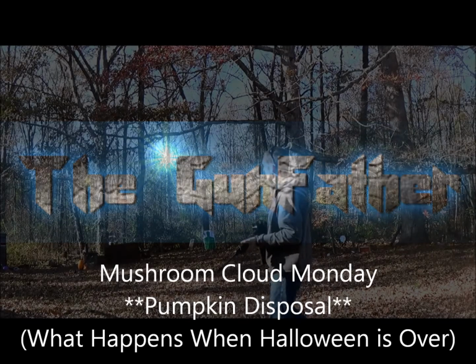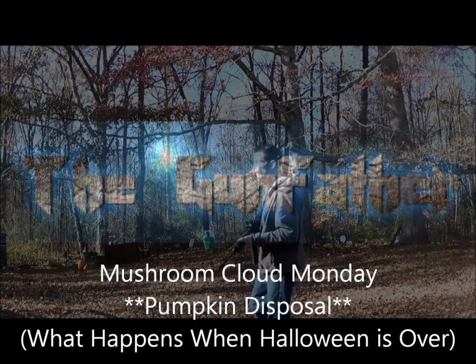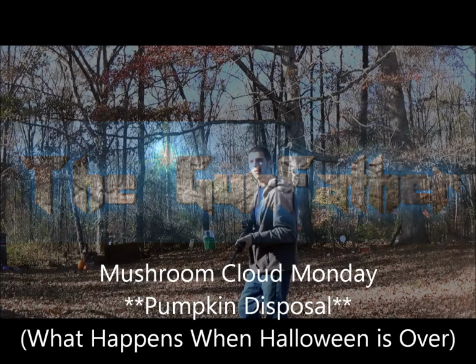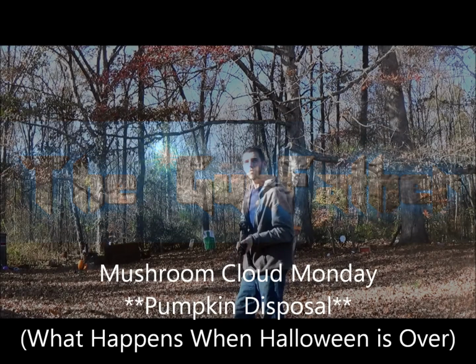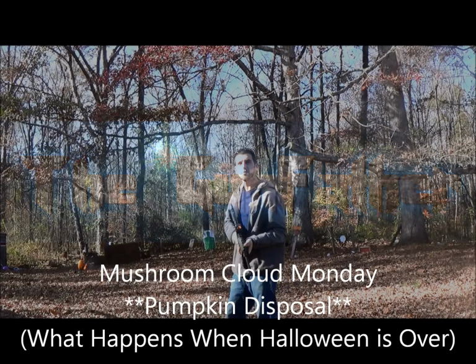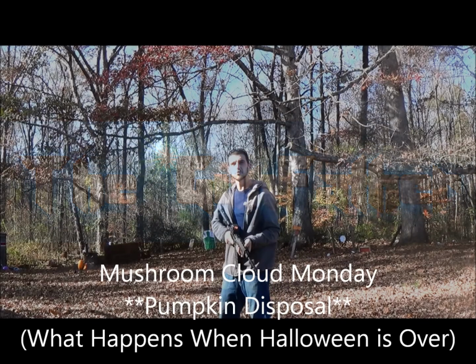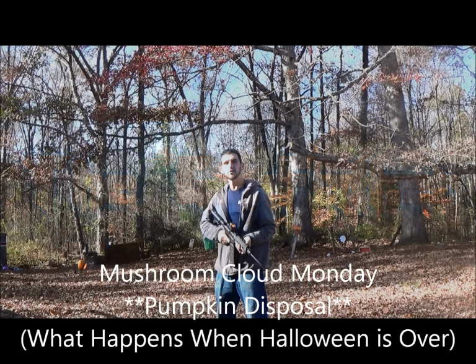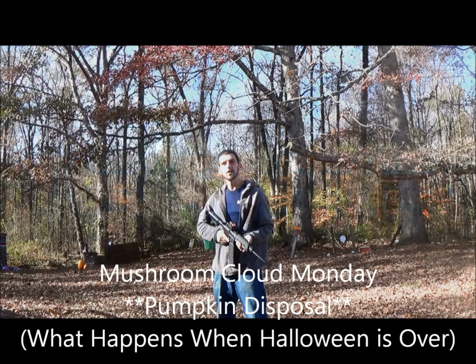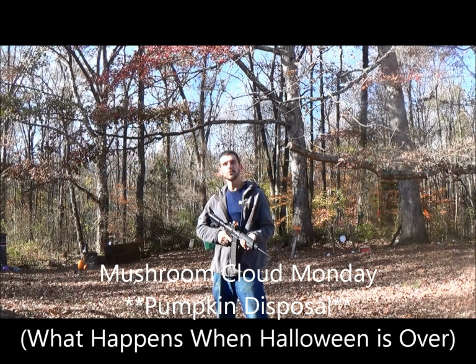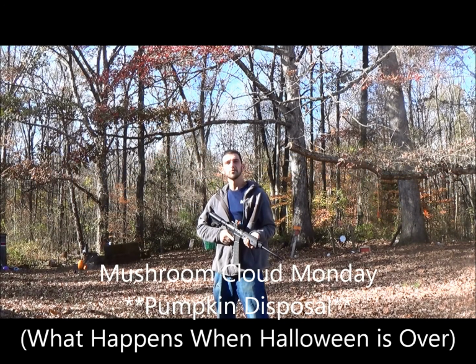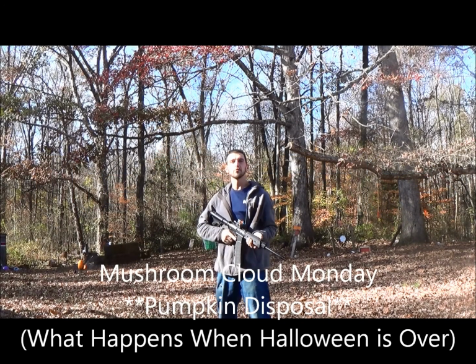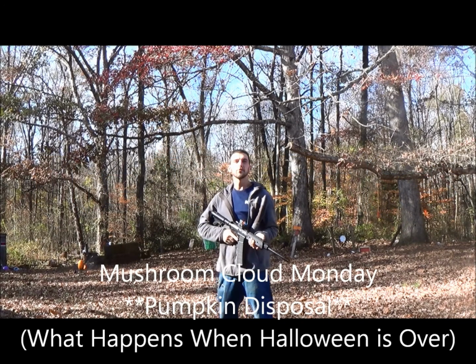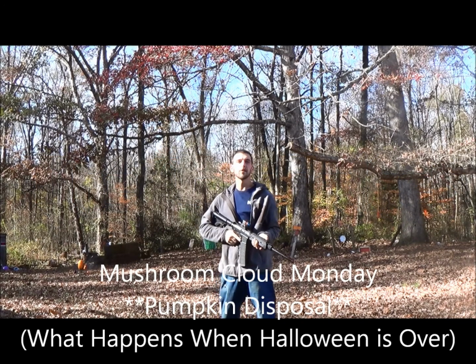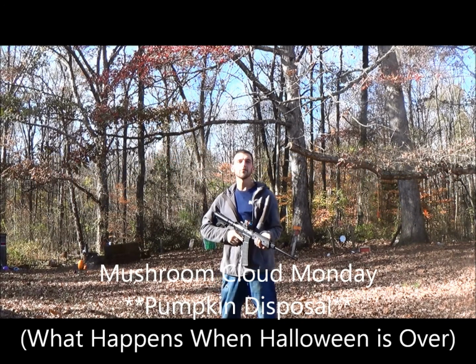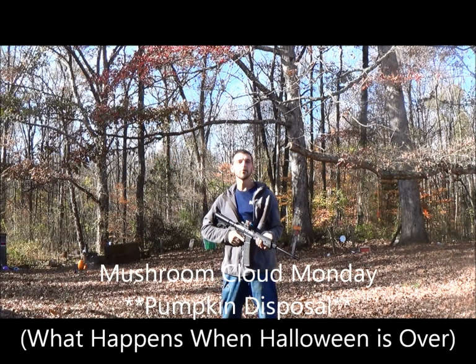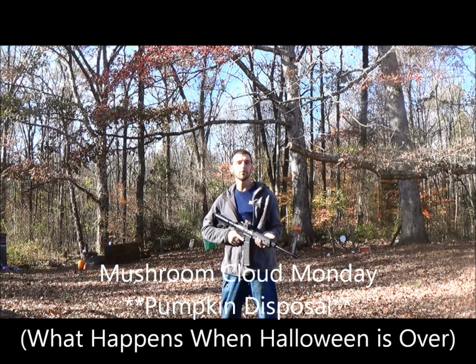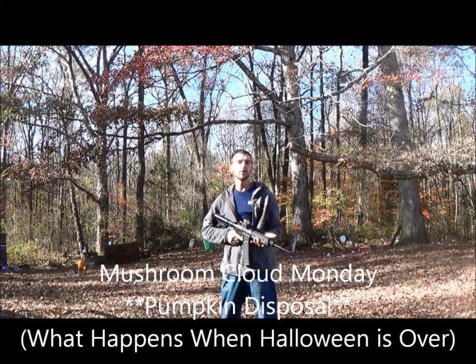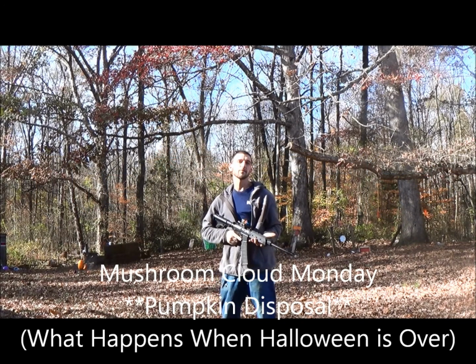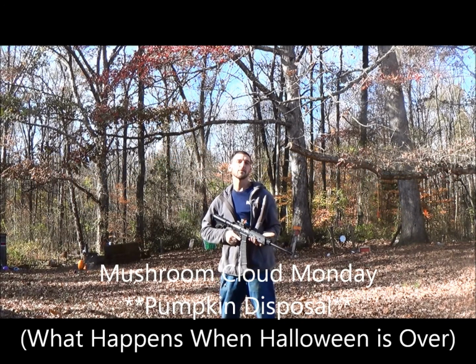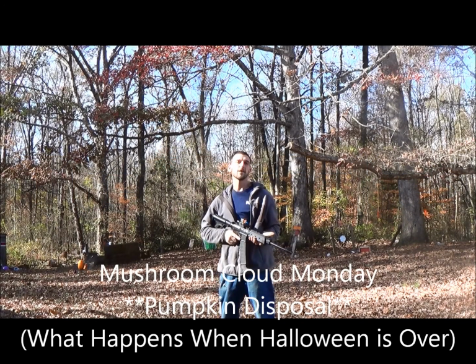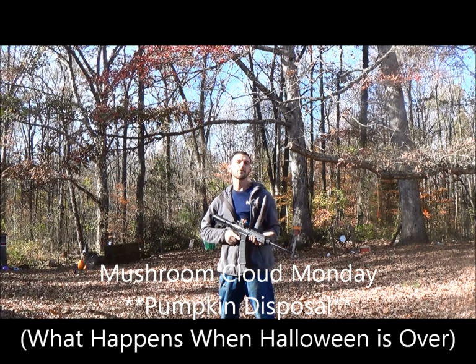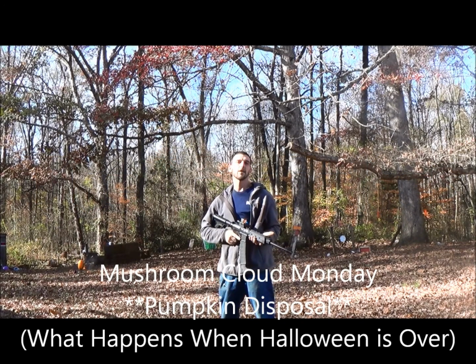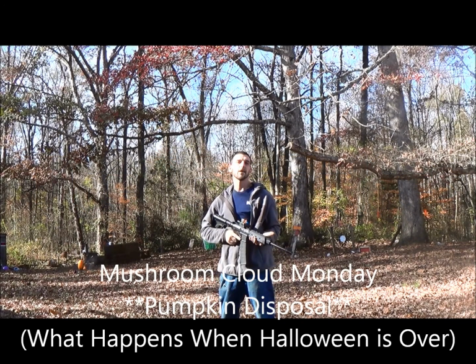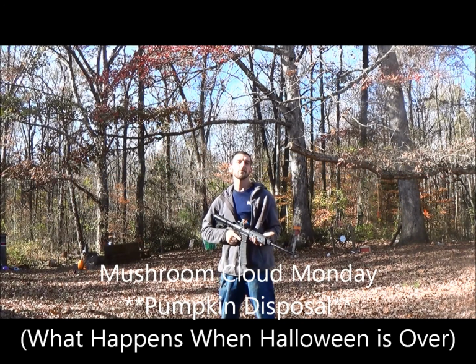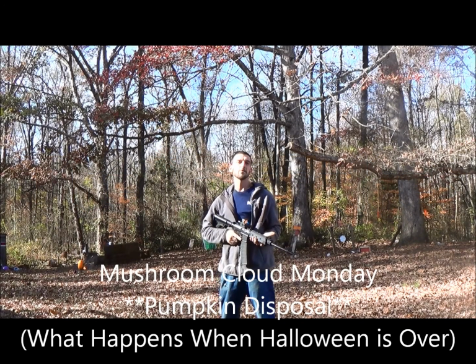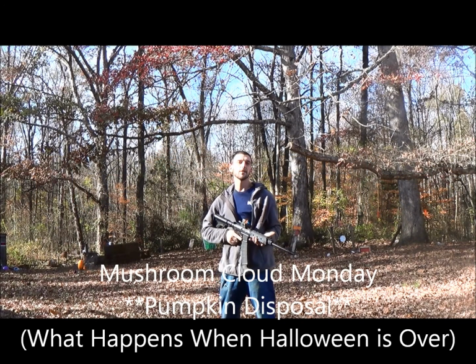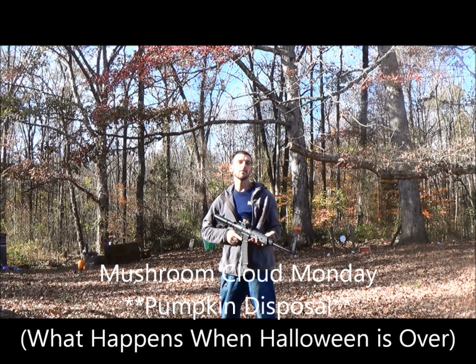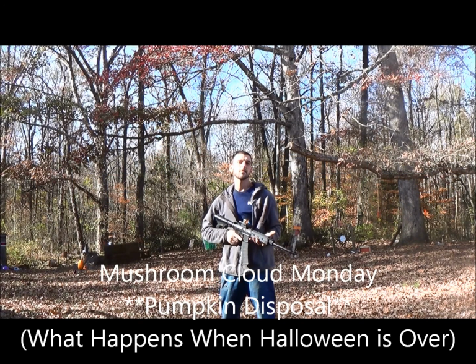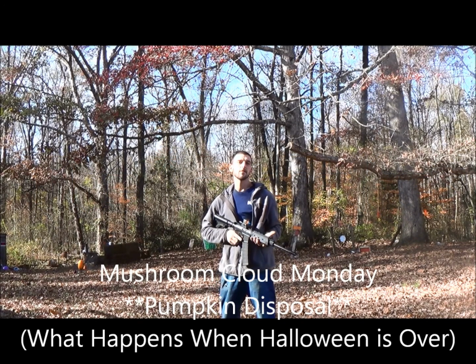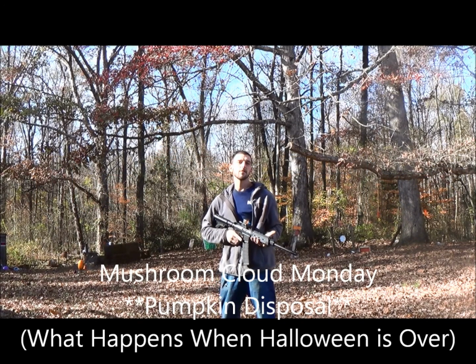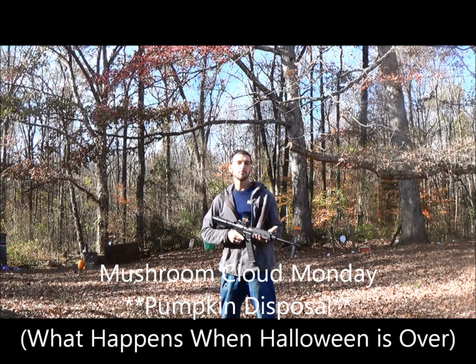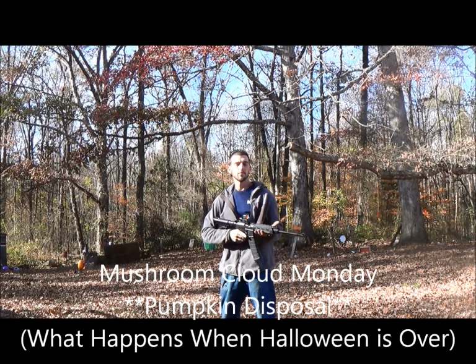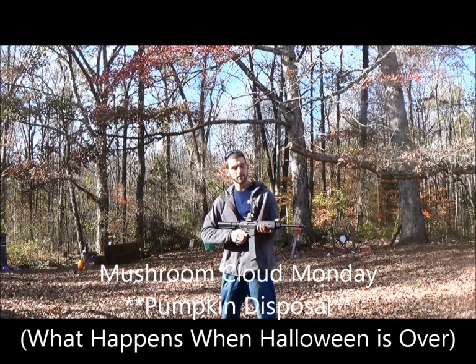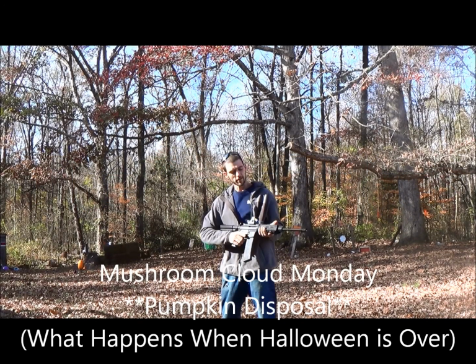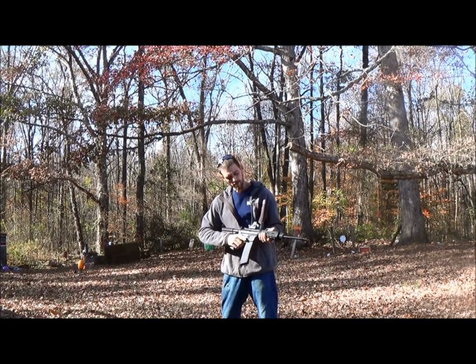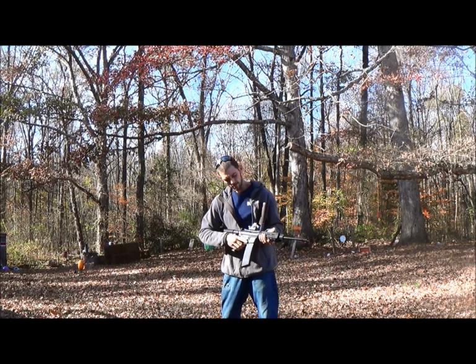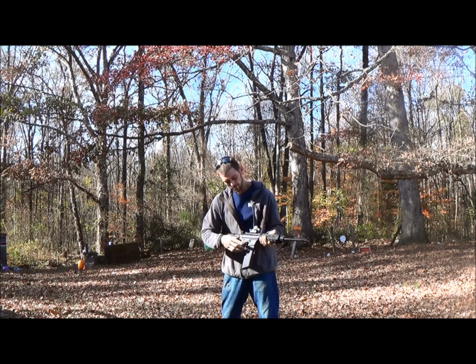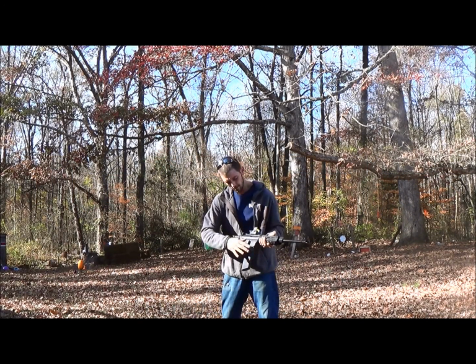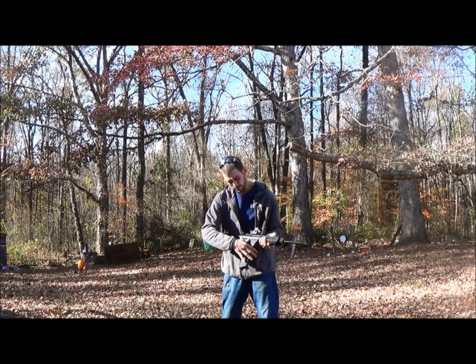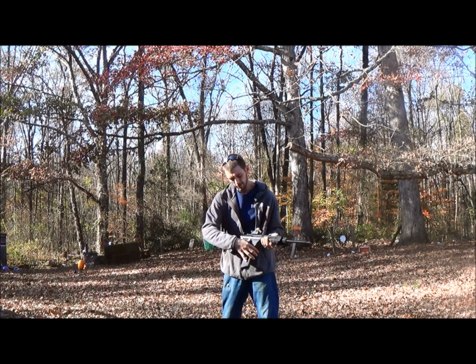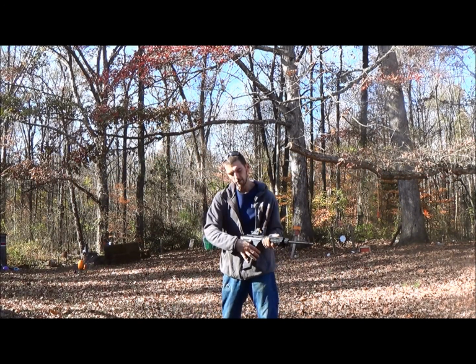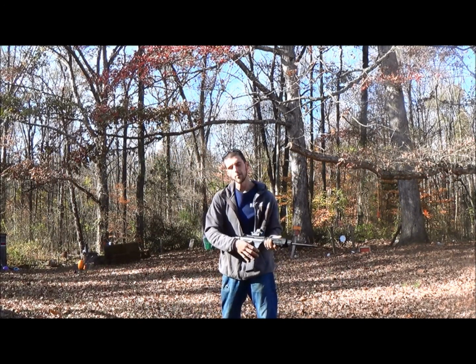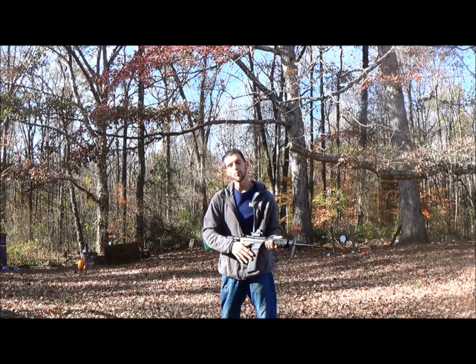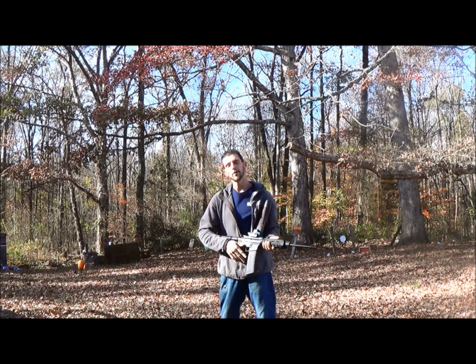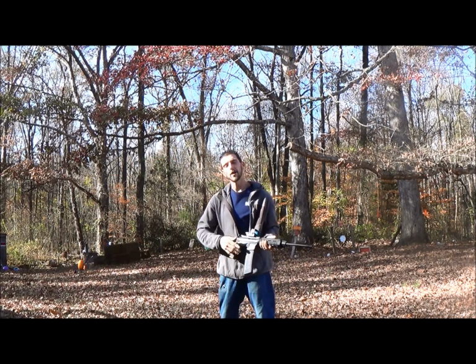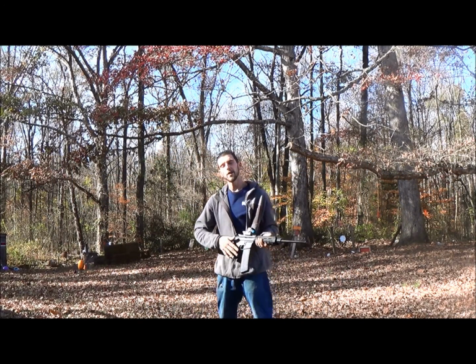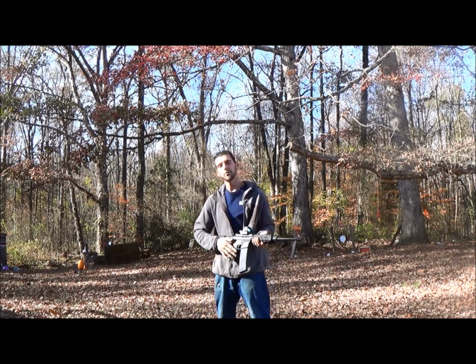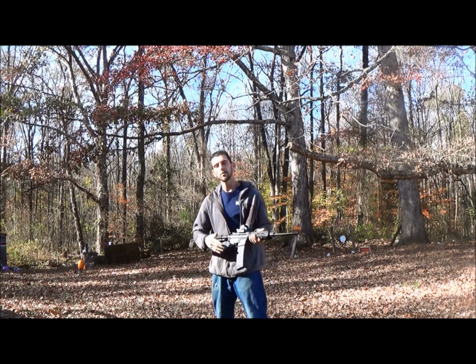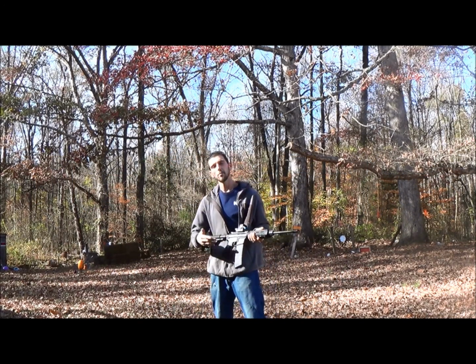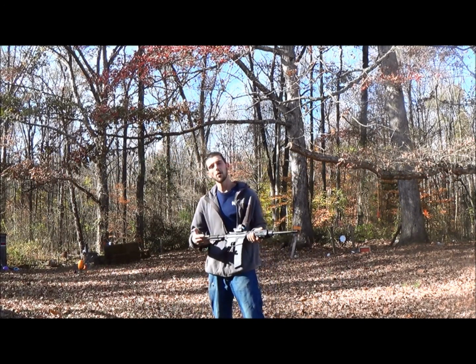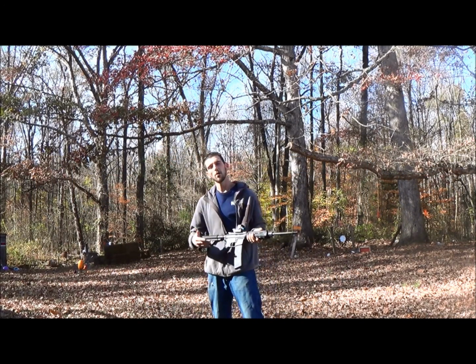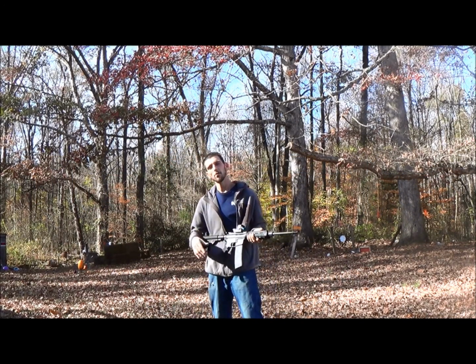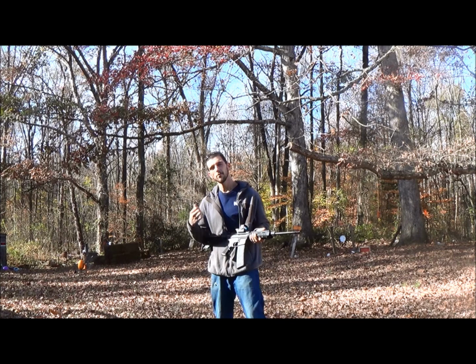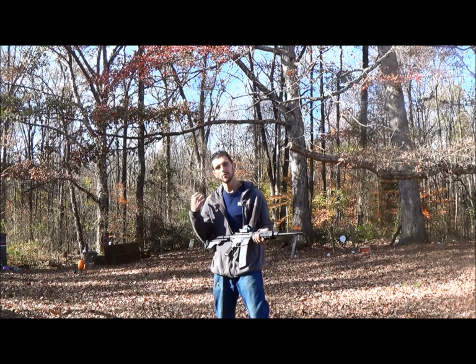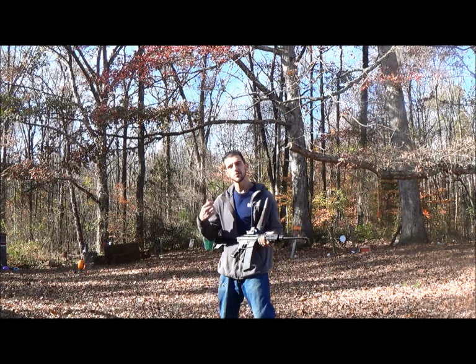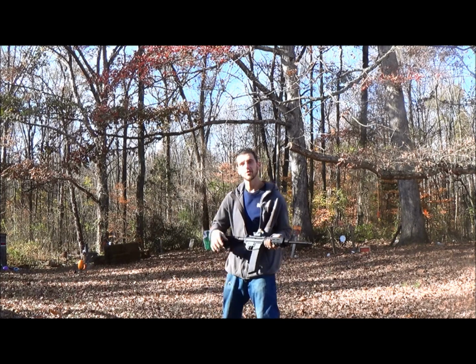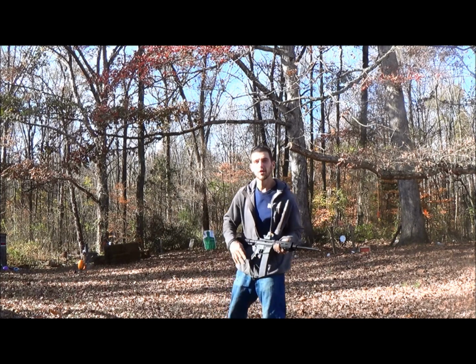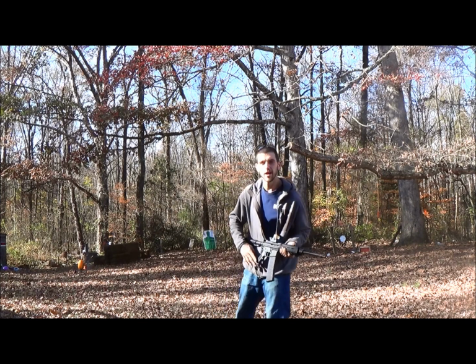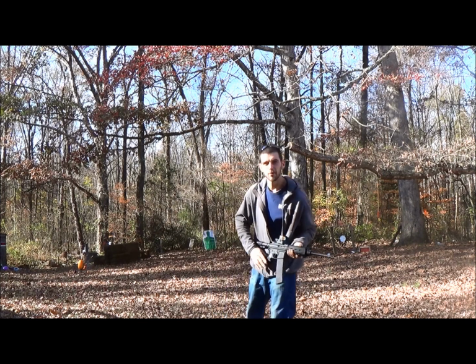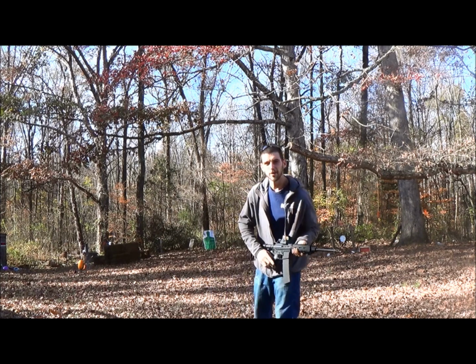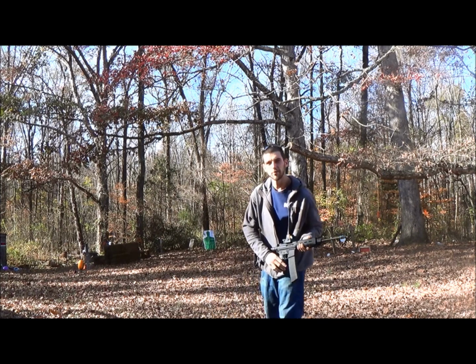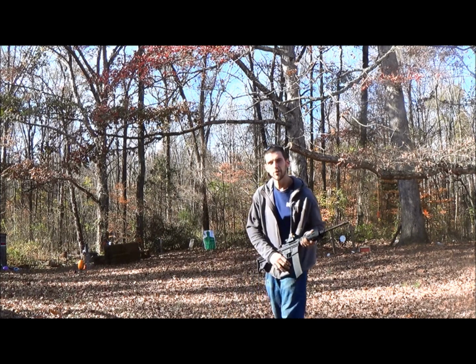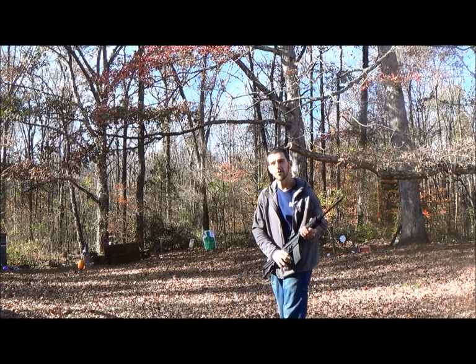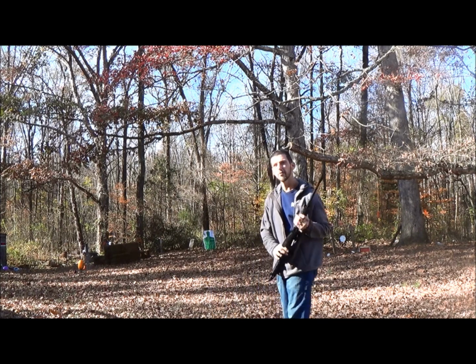I don't know what you guys do with your leftover pumpkins after Halloween, but I like a M193 ball and I'll show you how we get rid of ours.